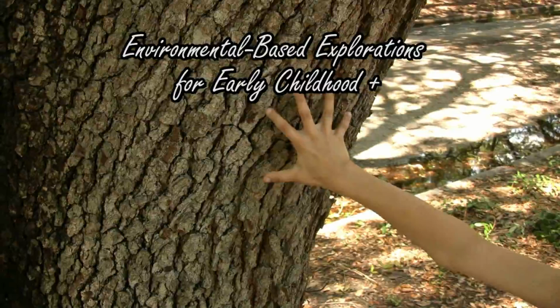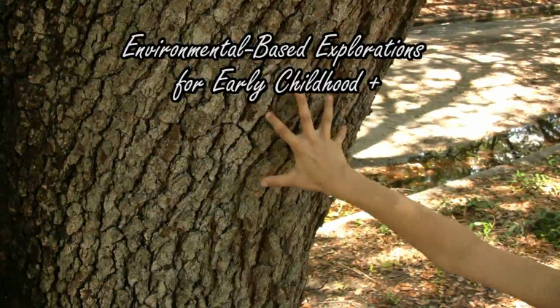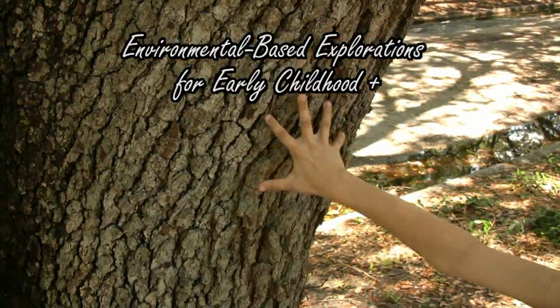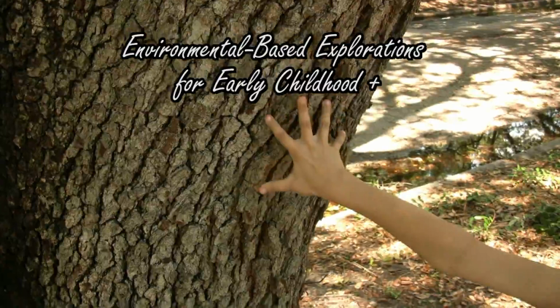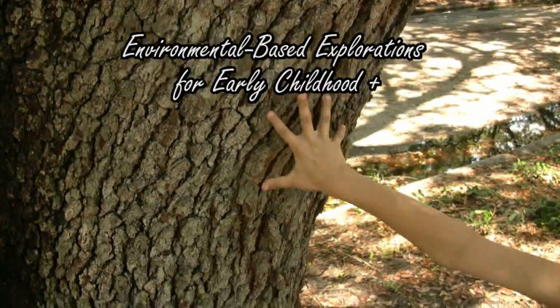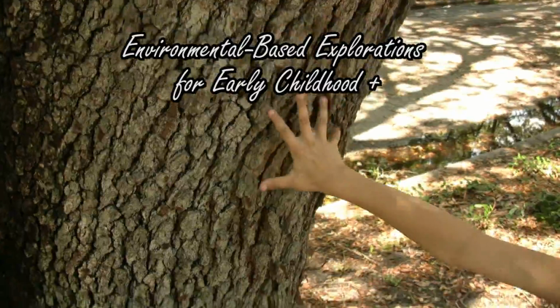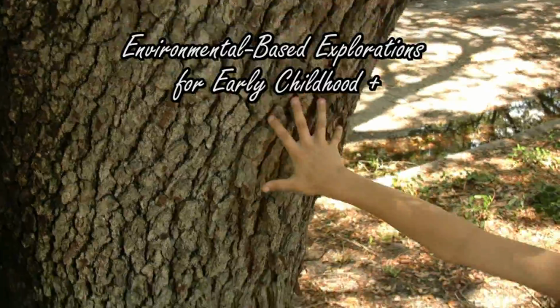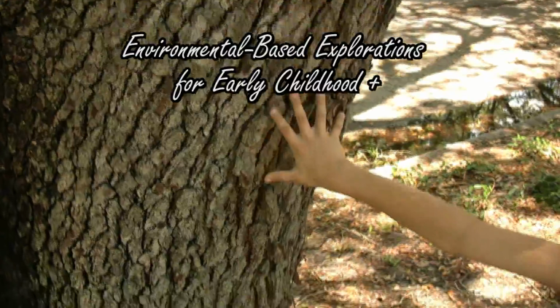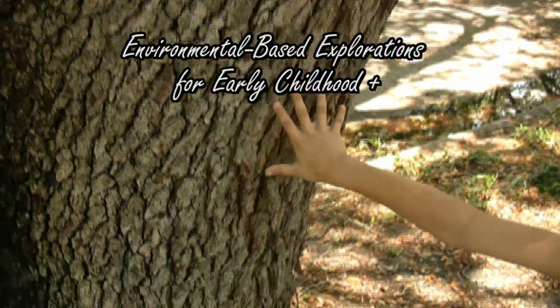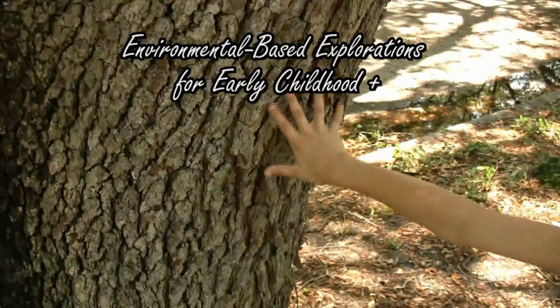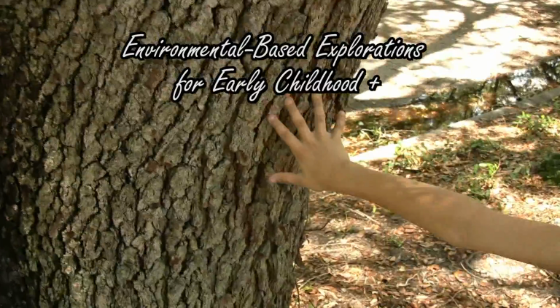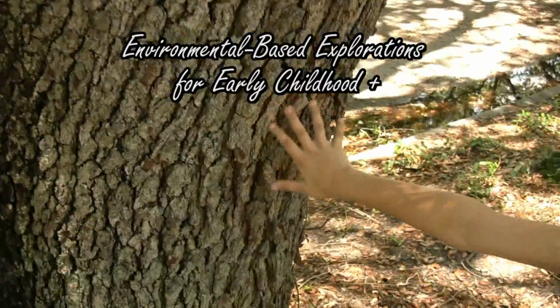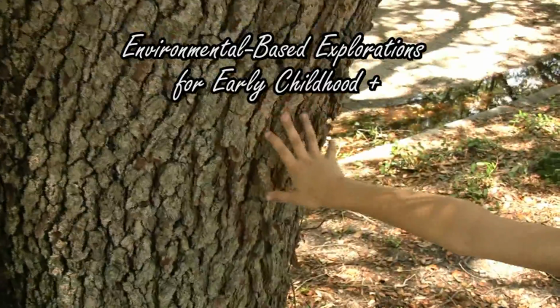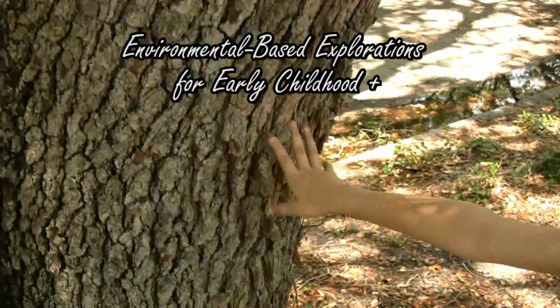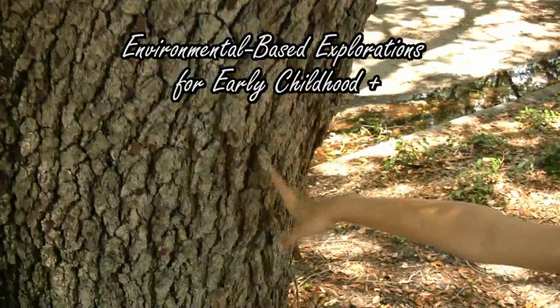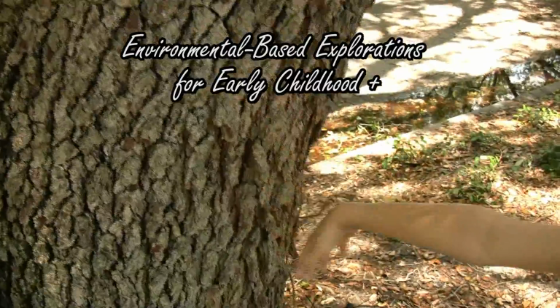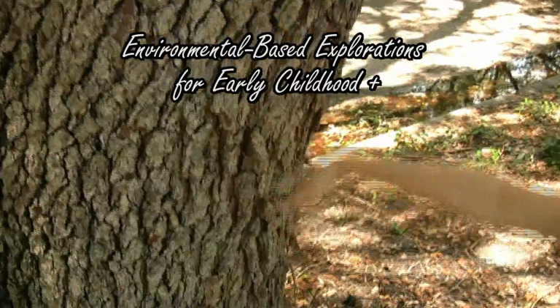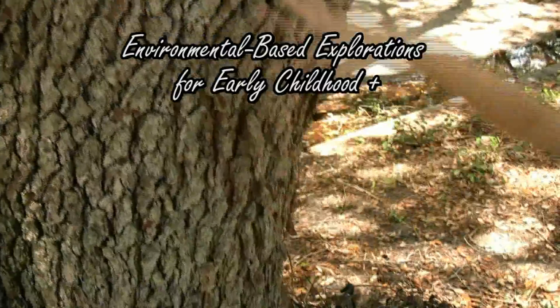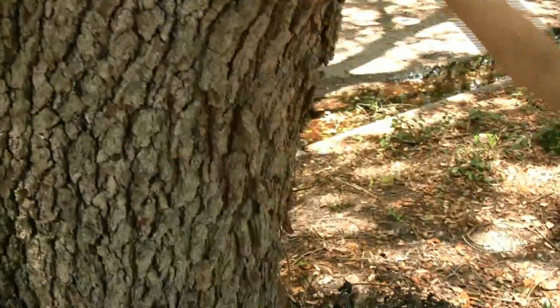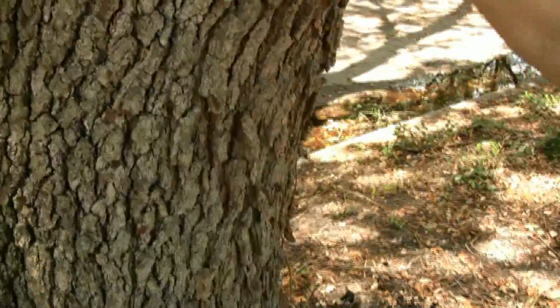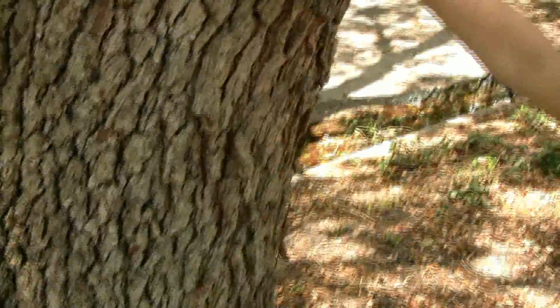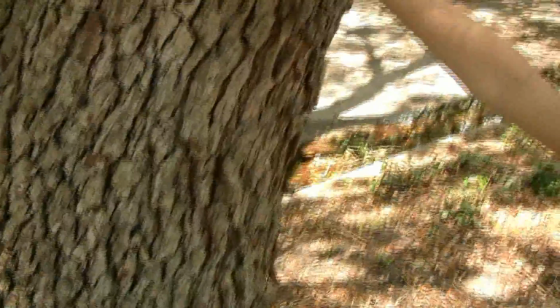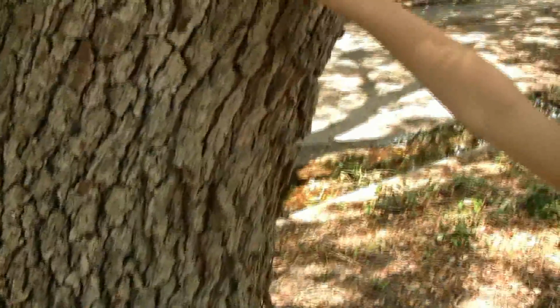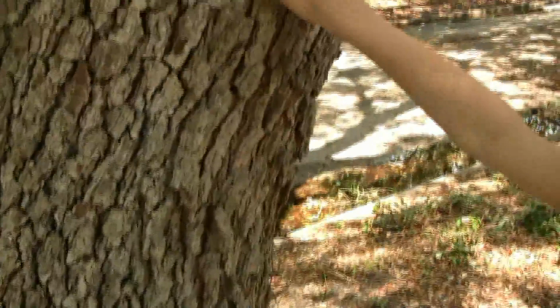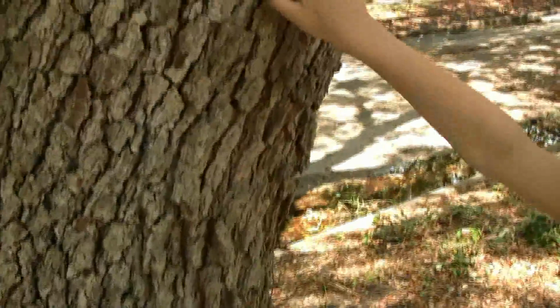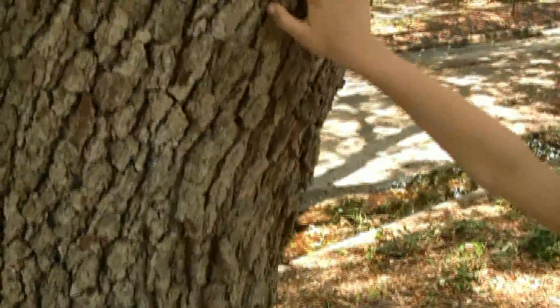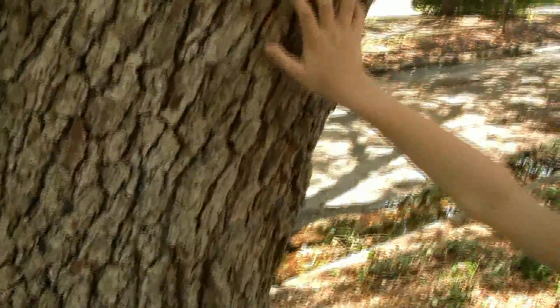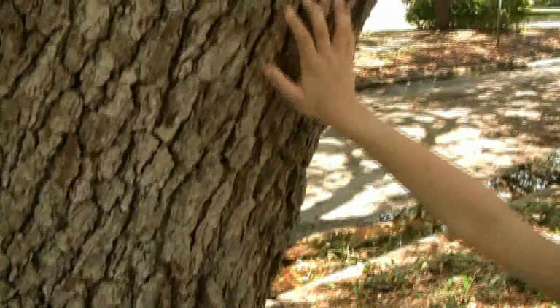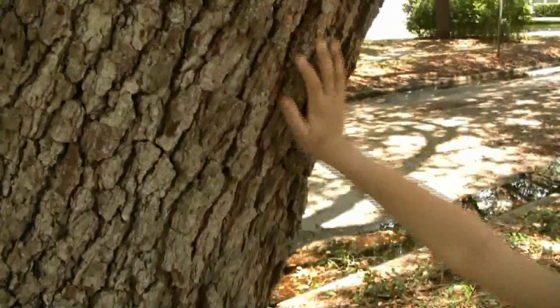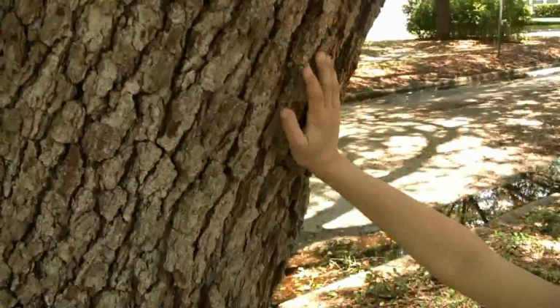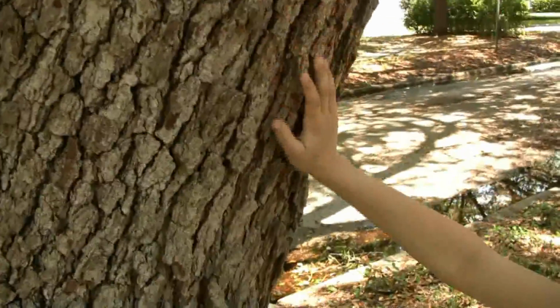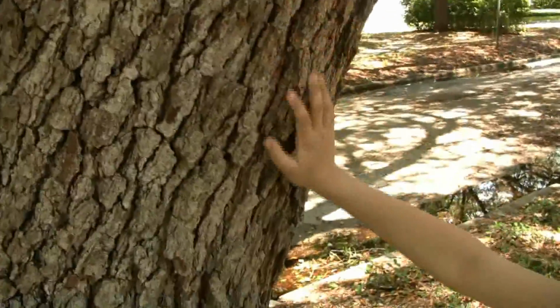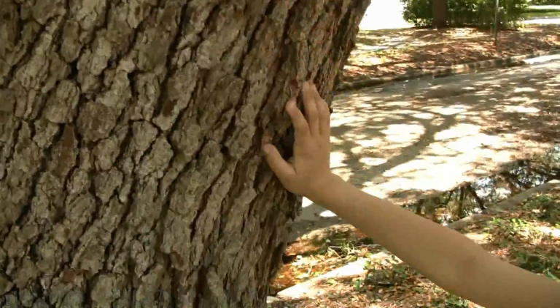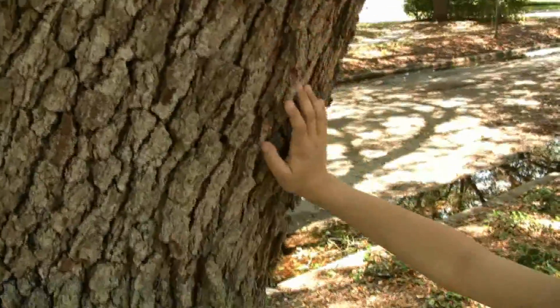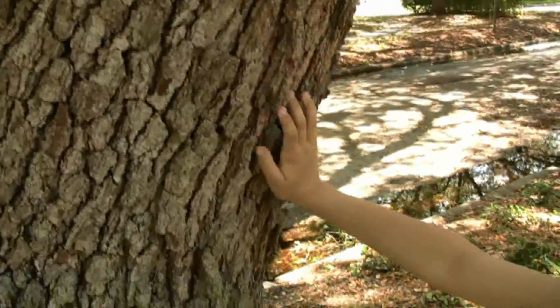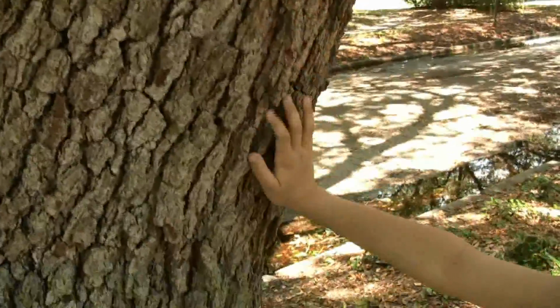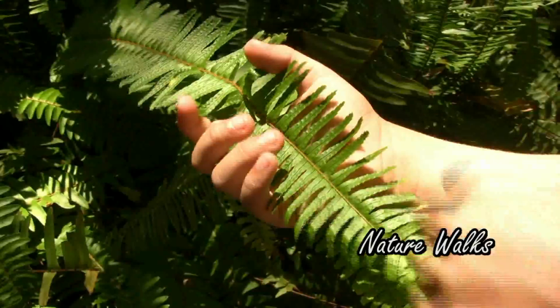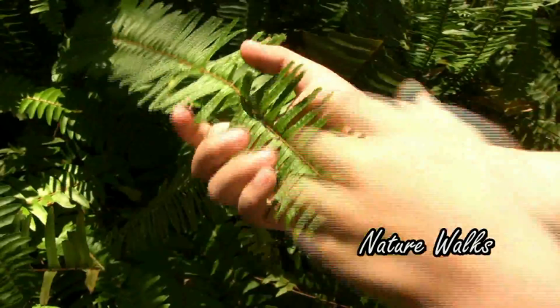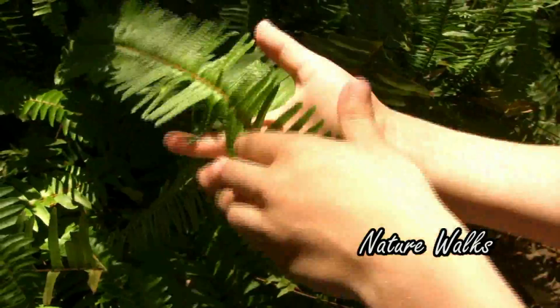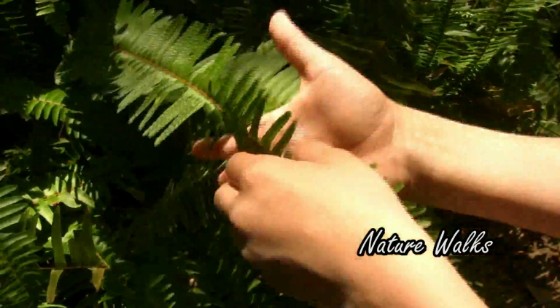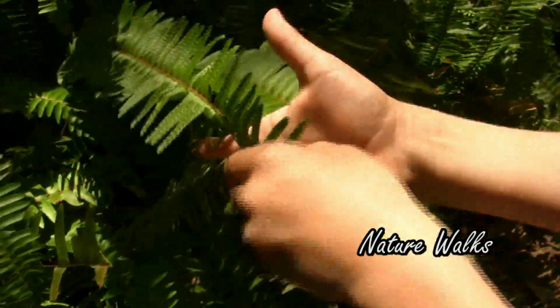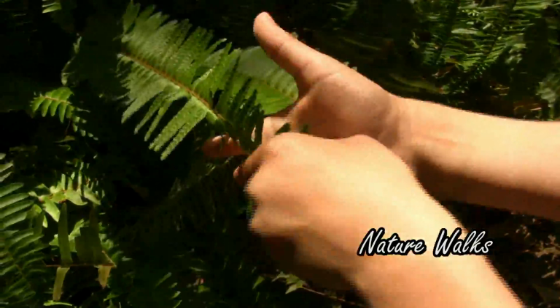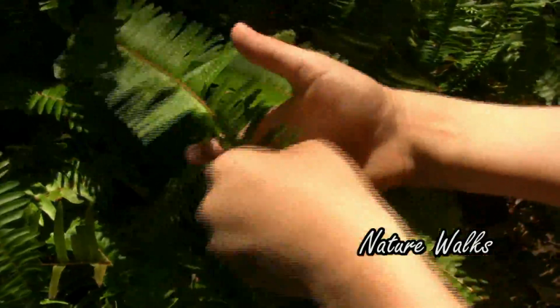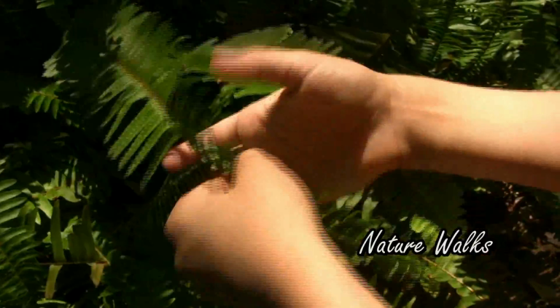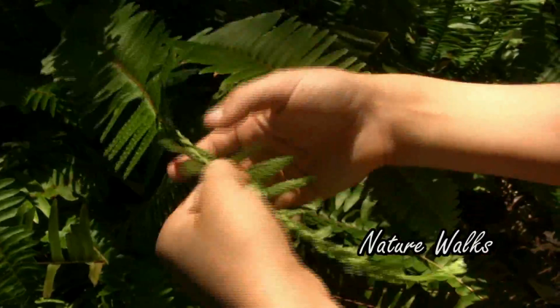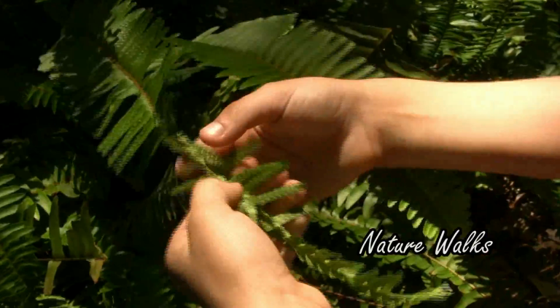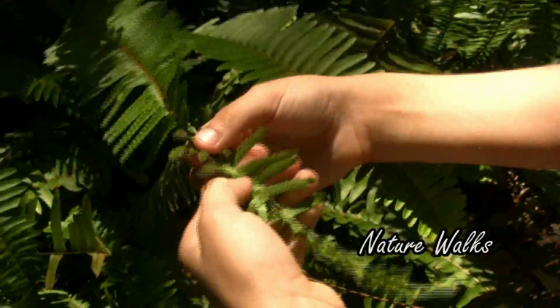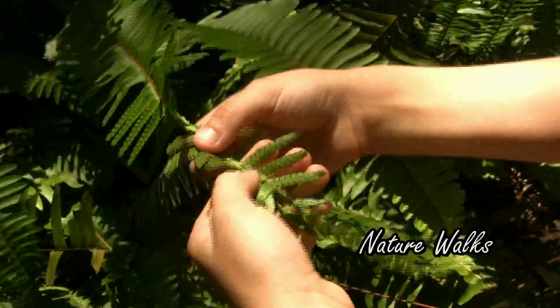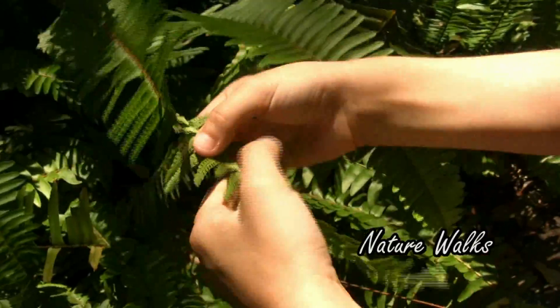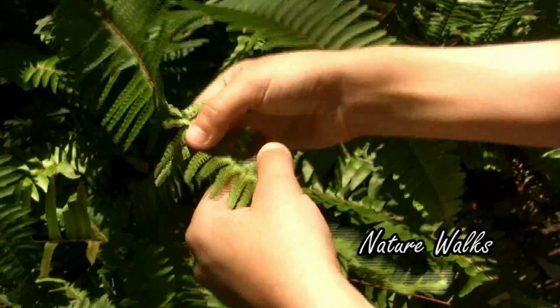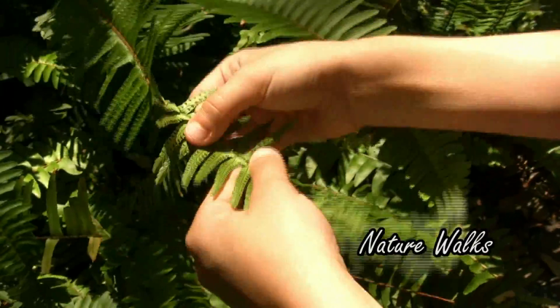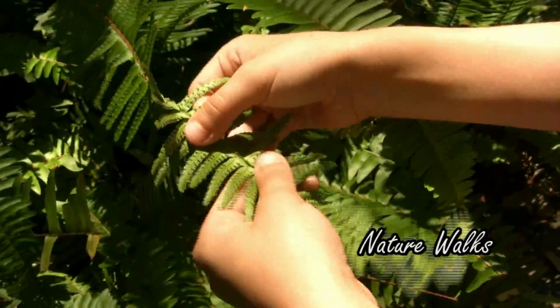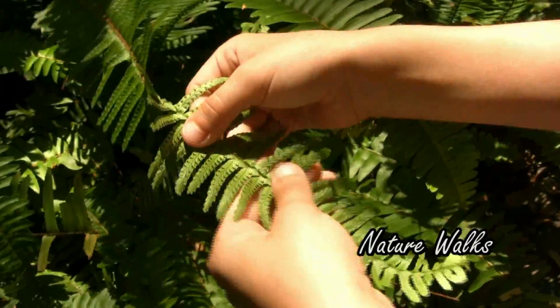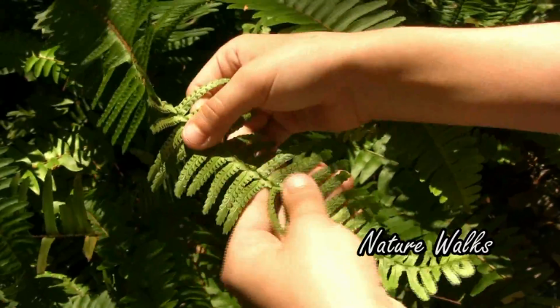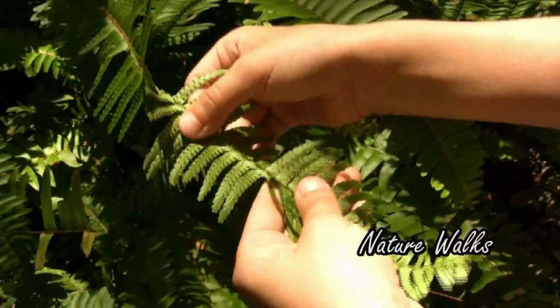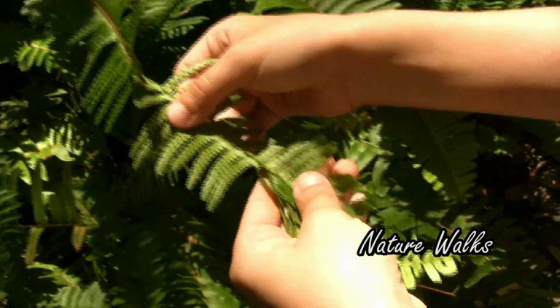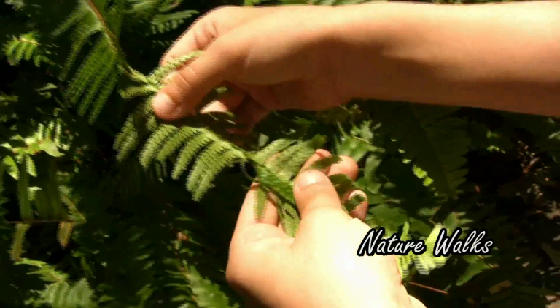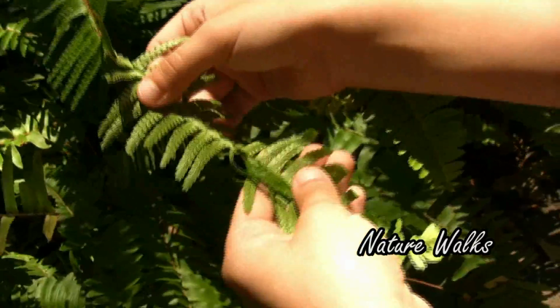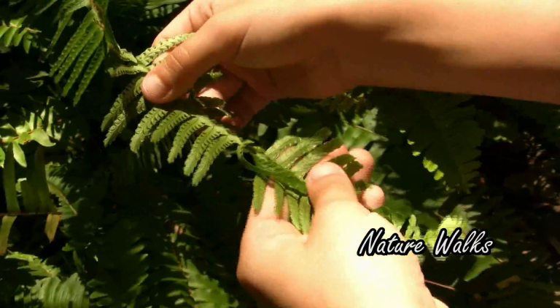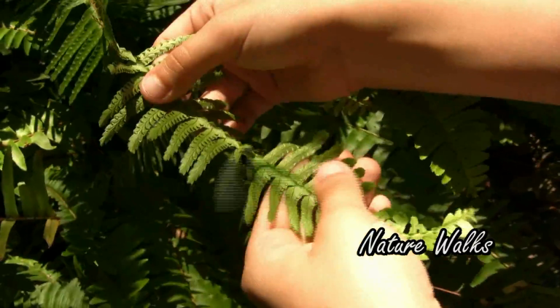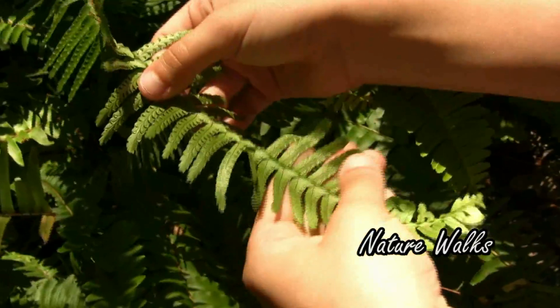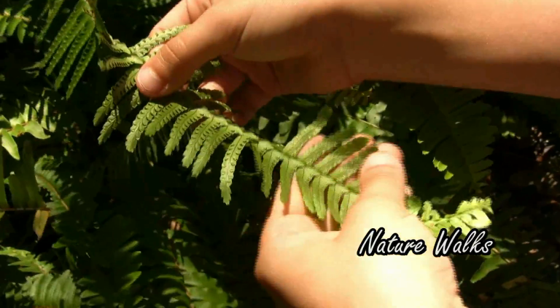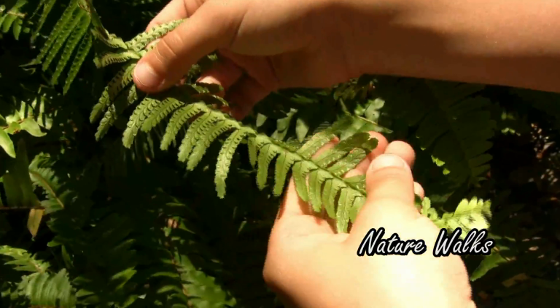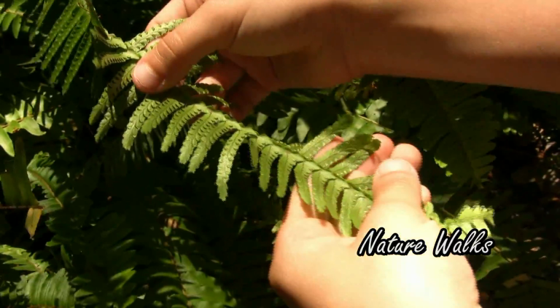This is the bark of the tree, and it's pretty rough. Fern, and on the back of the fern there's spores.